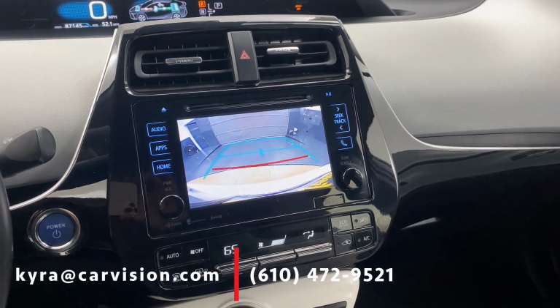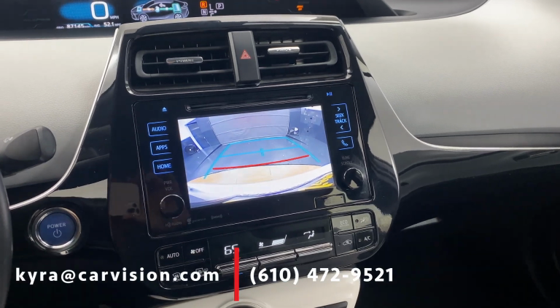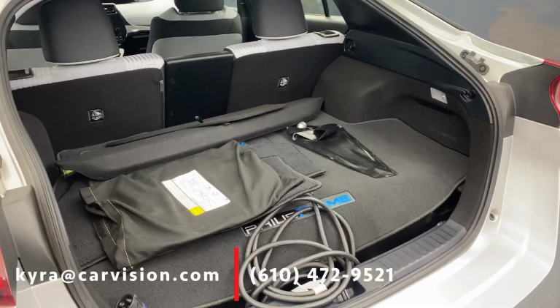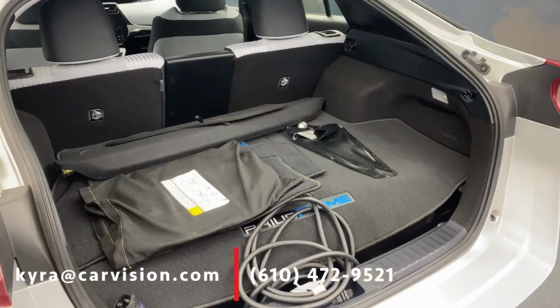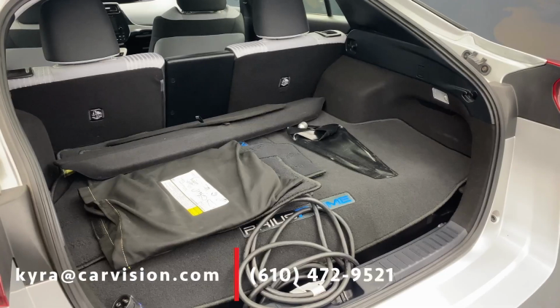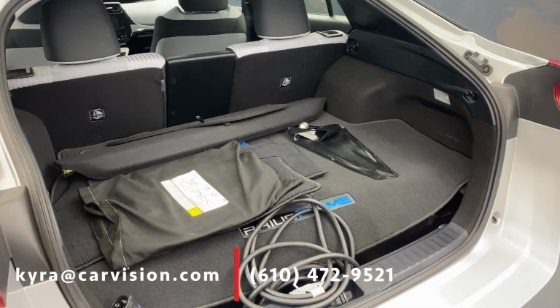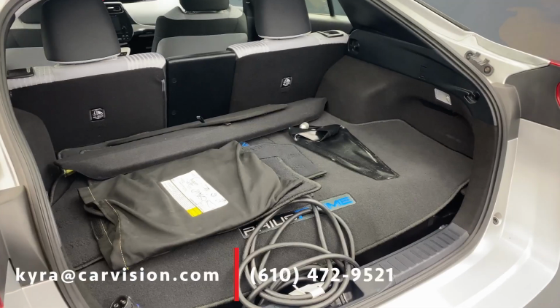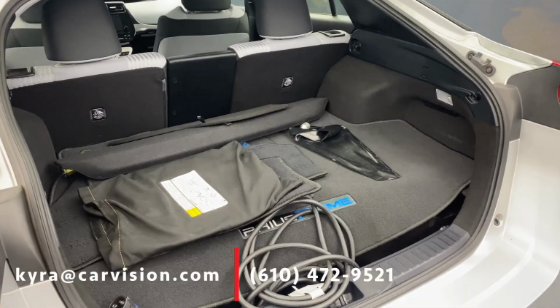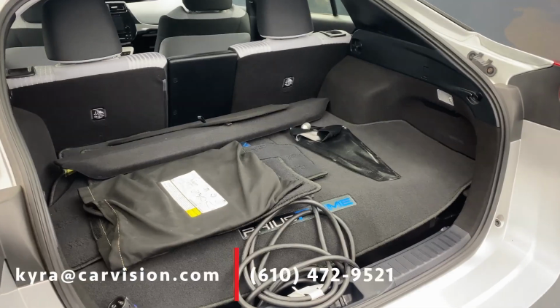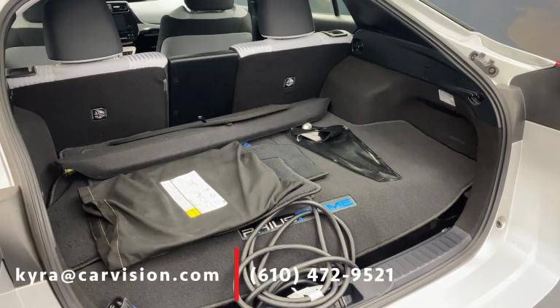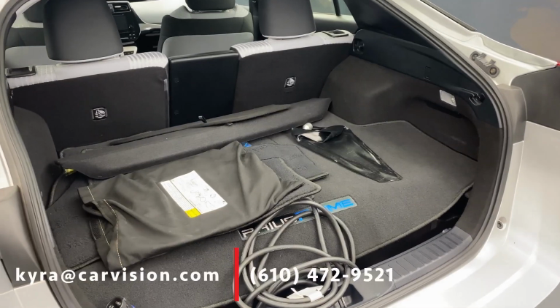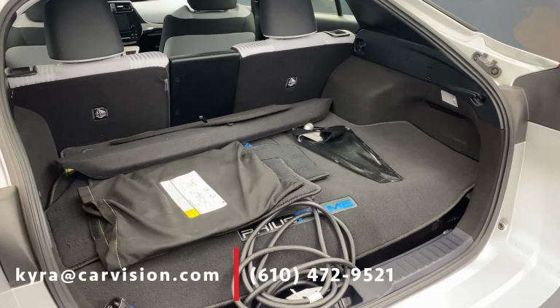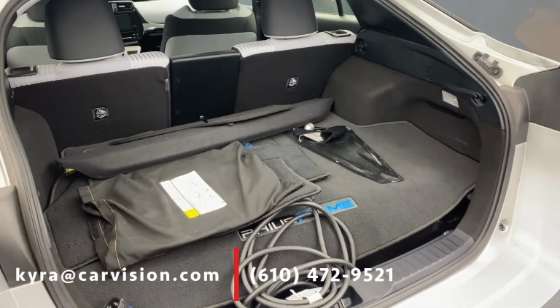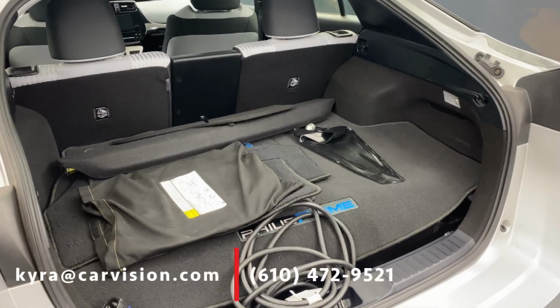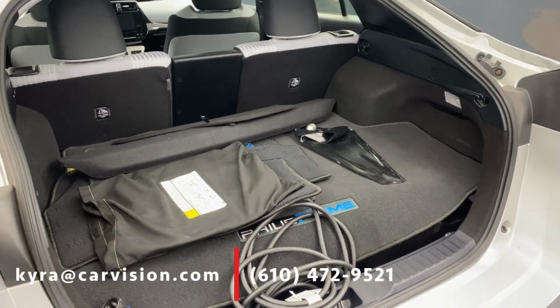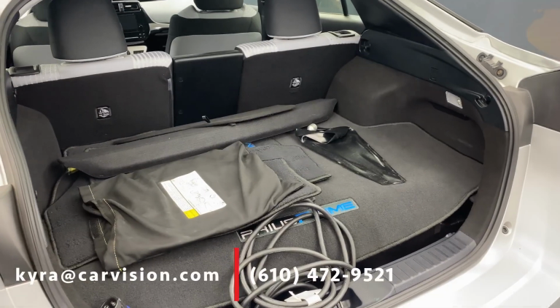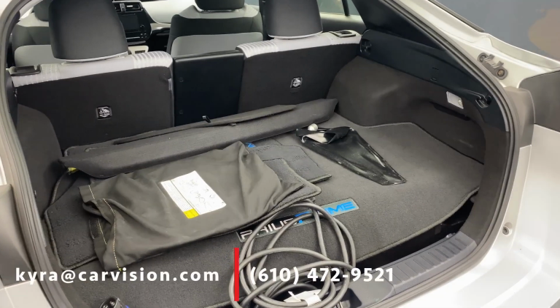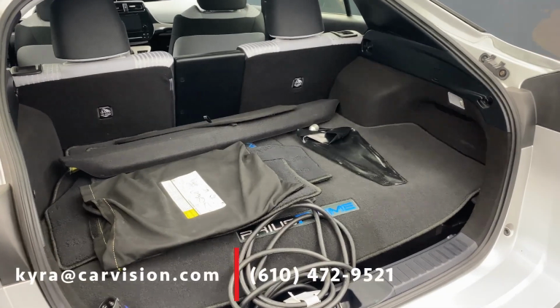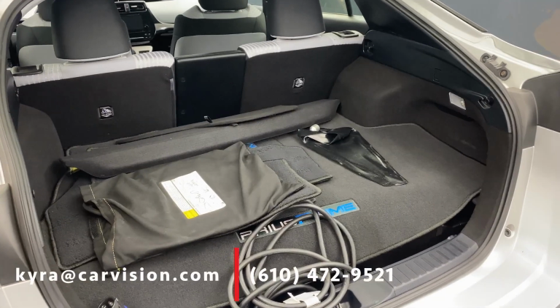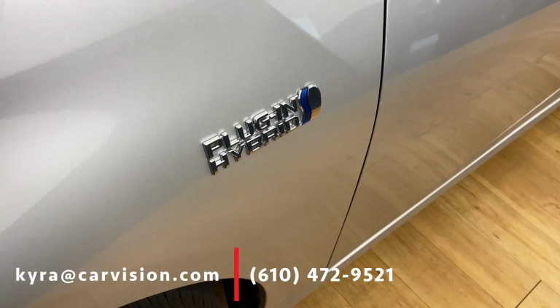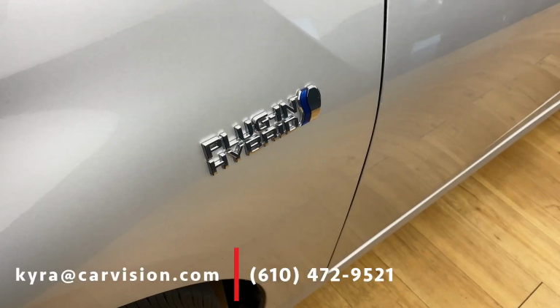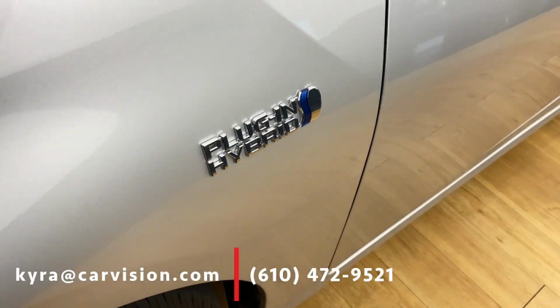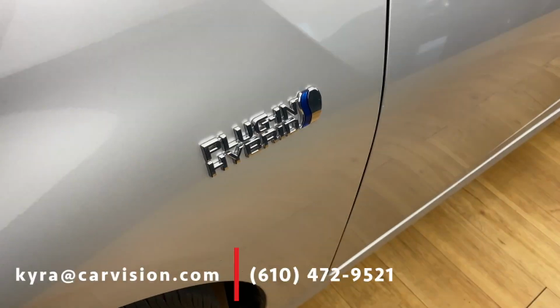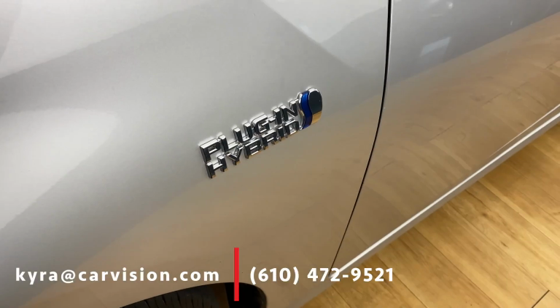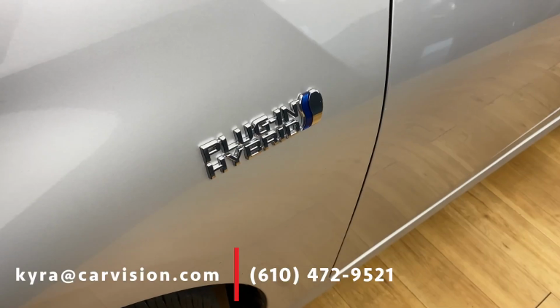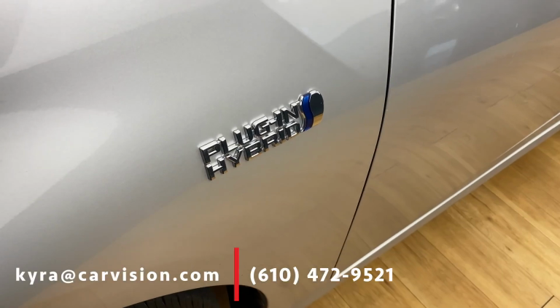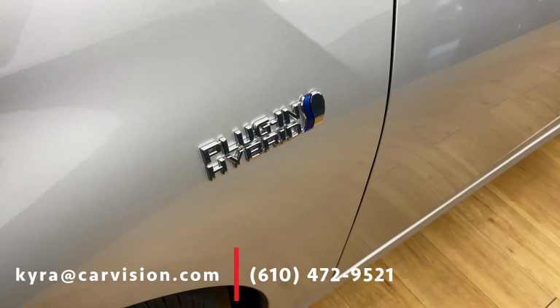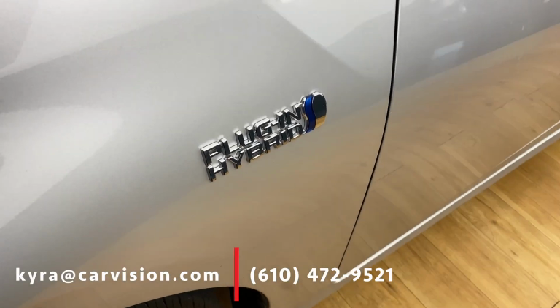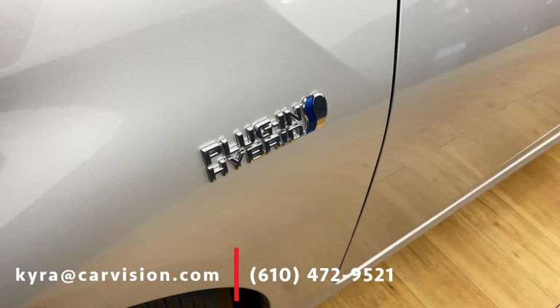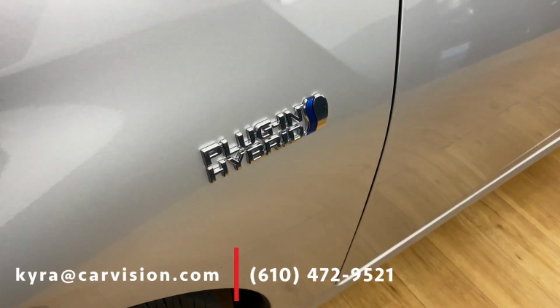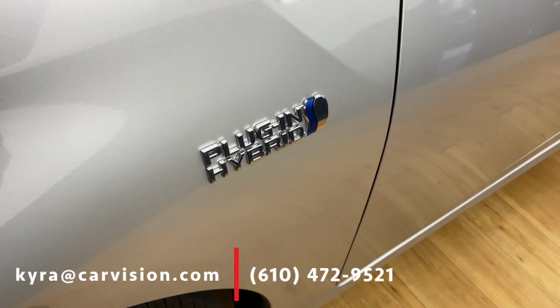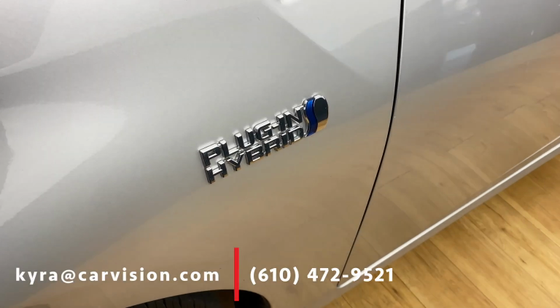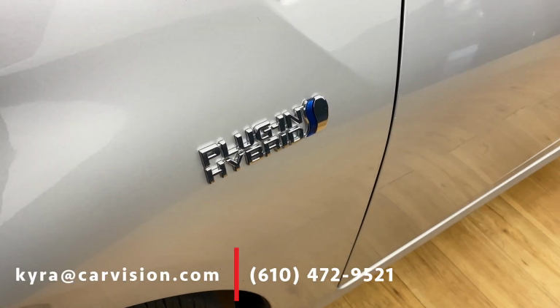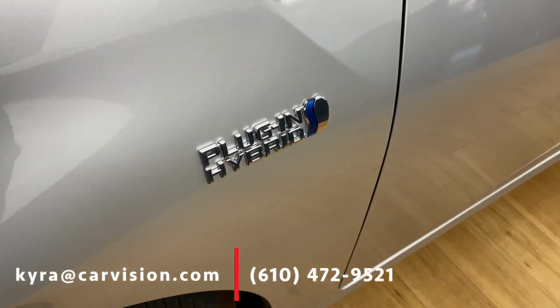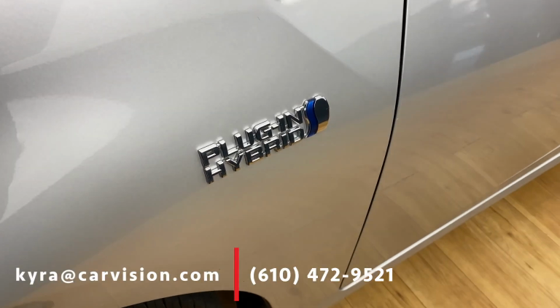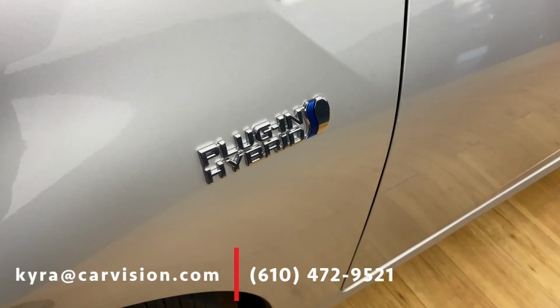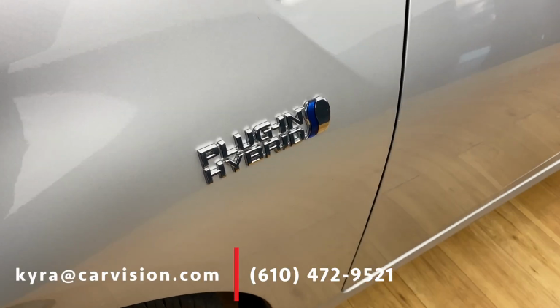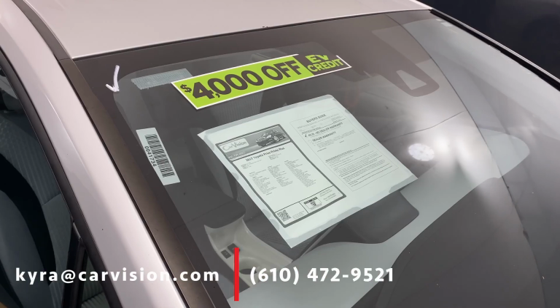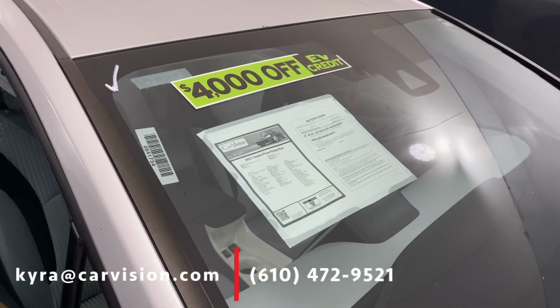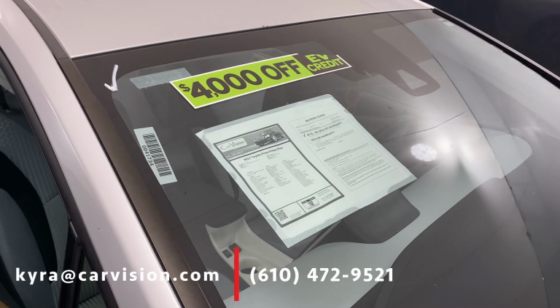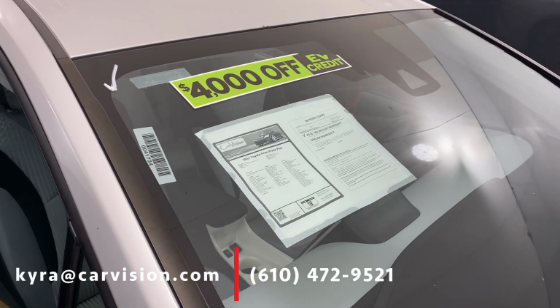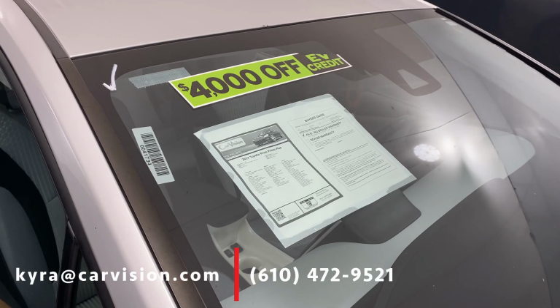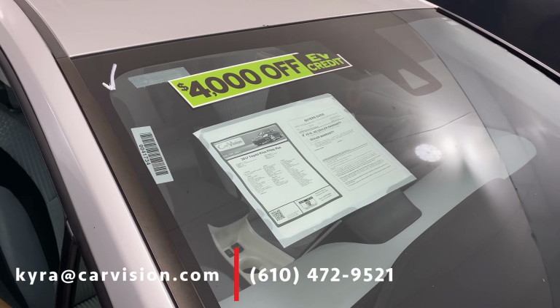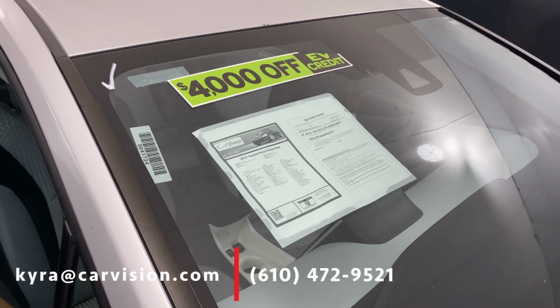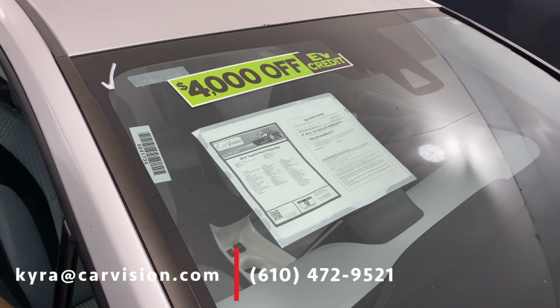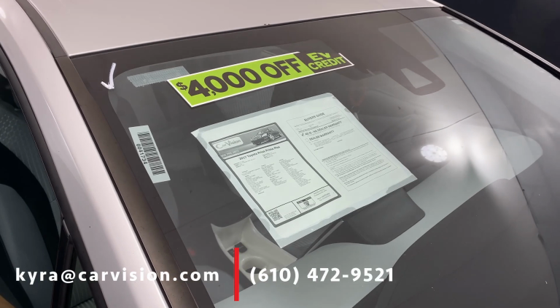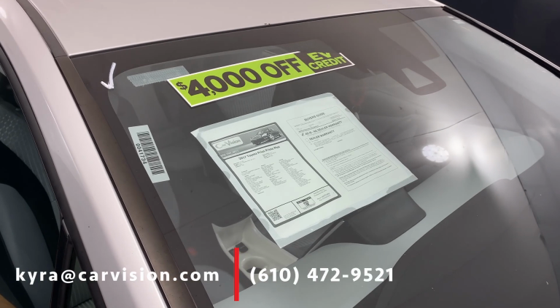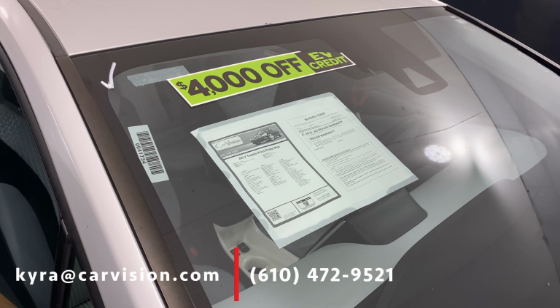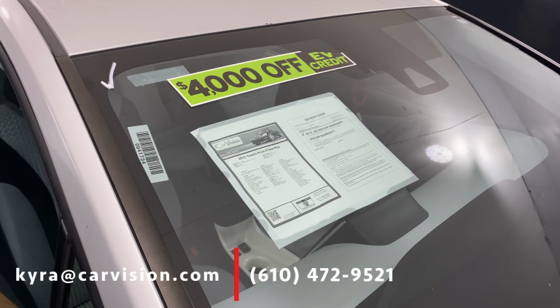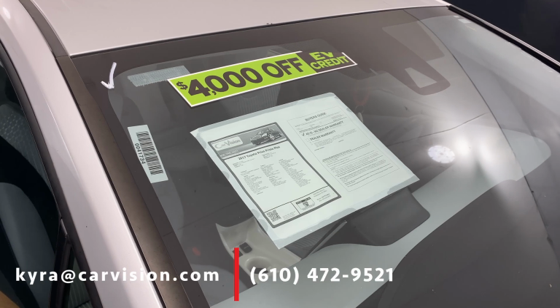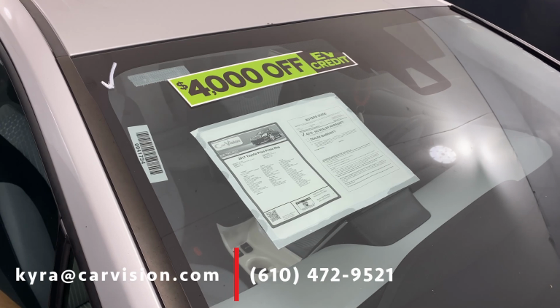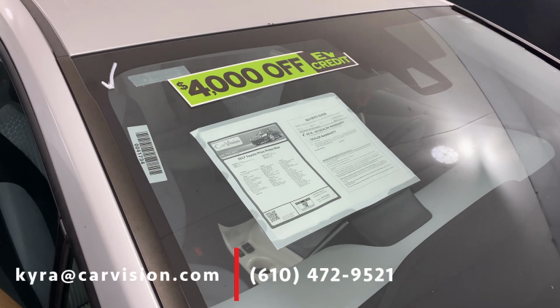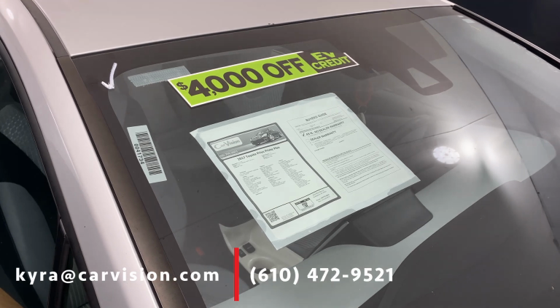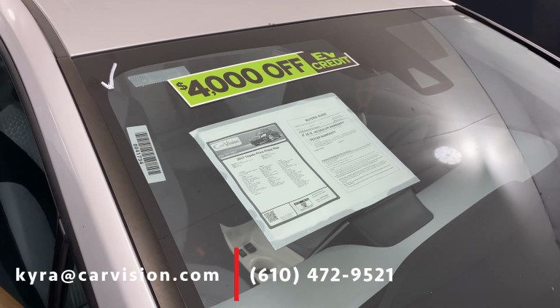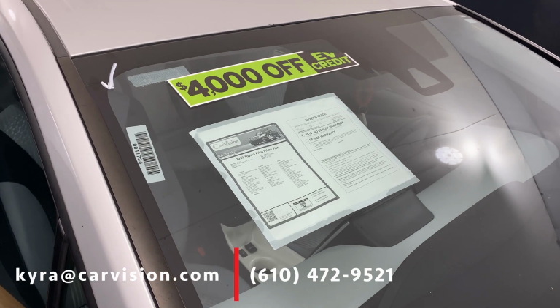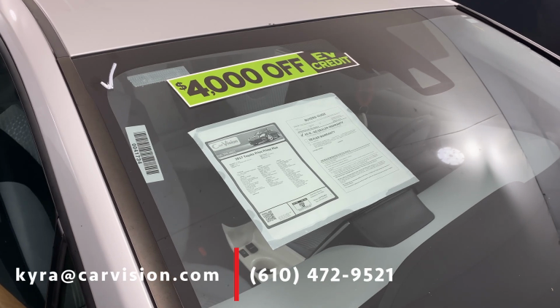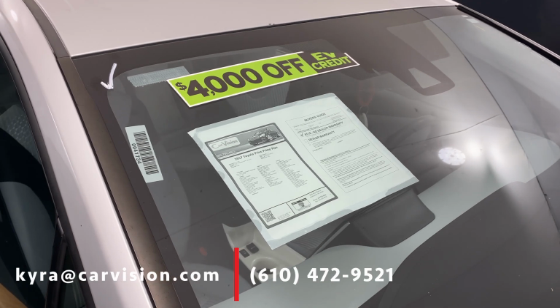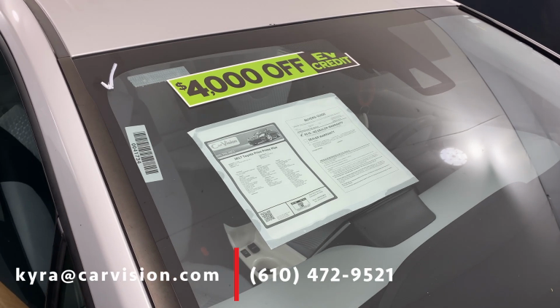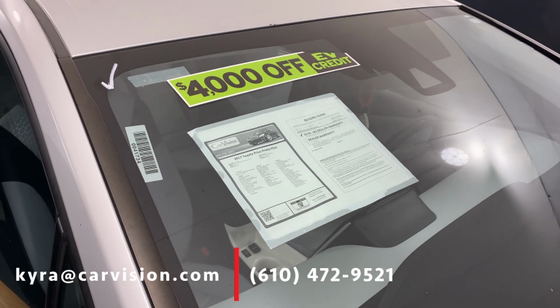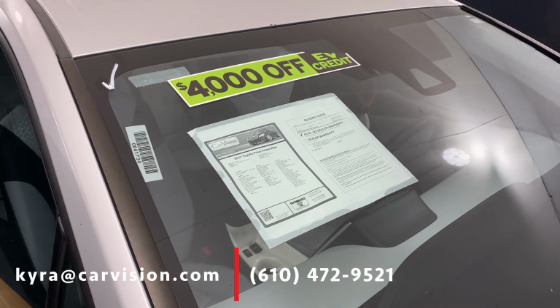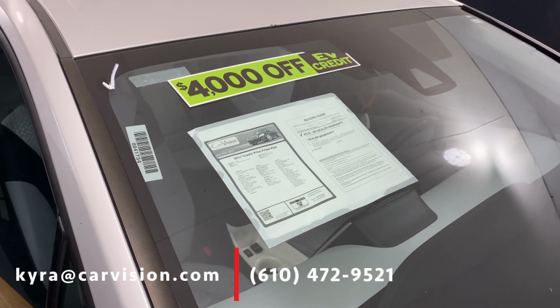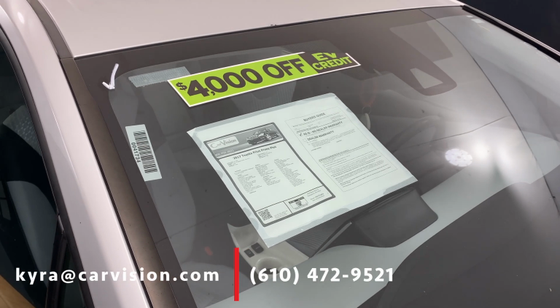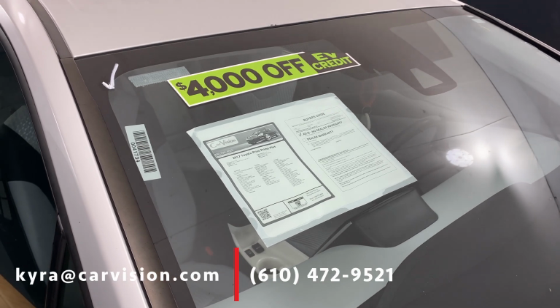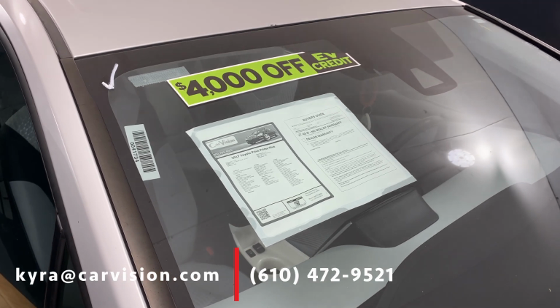Plus, look at all this space! Not only will you save money on gas, but you get the $4,000 federal EV credit right here at the store.